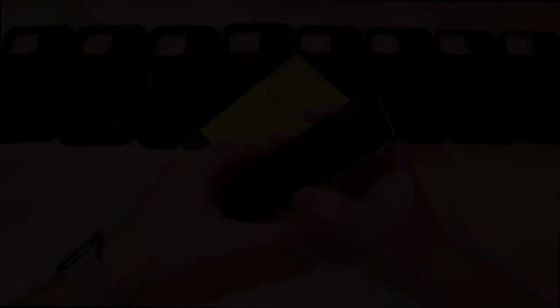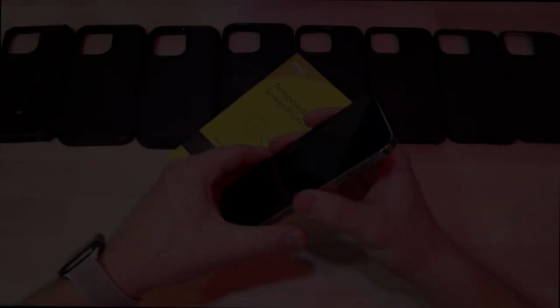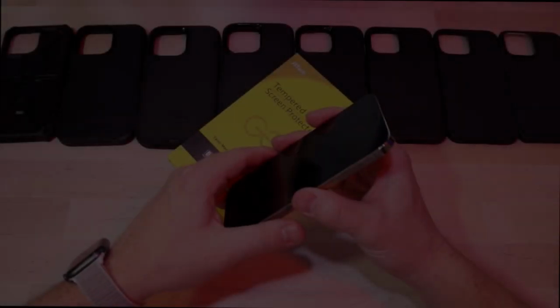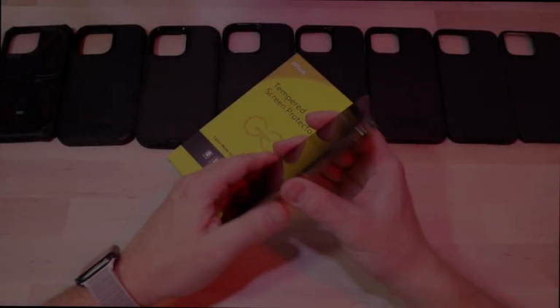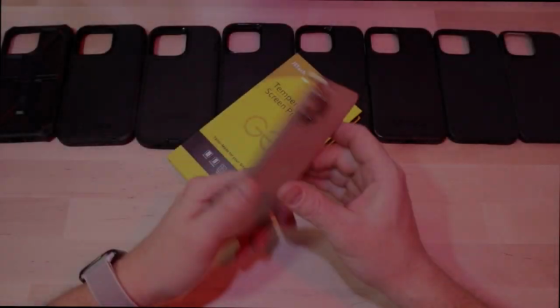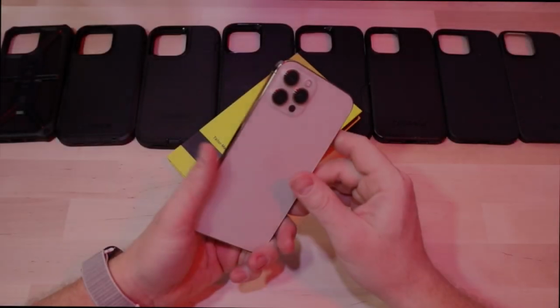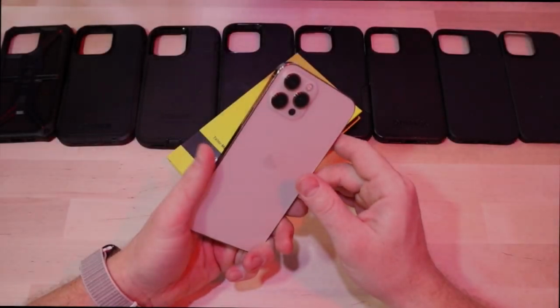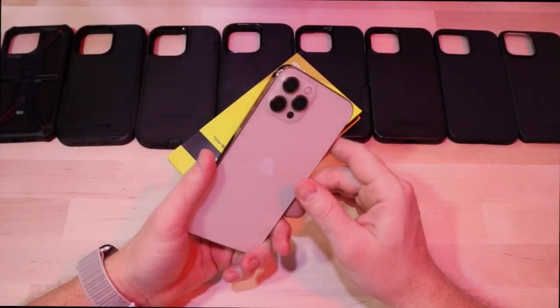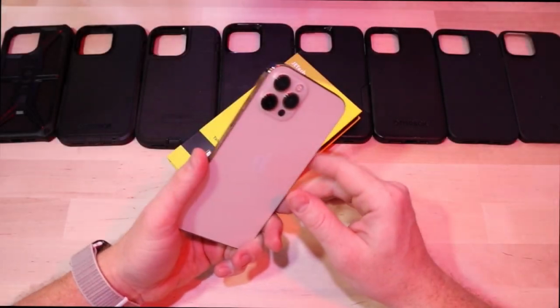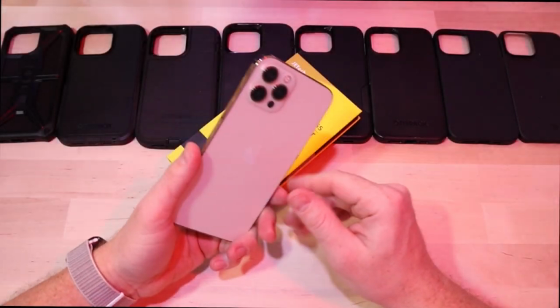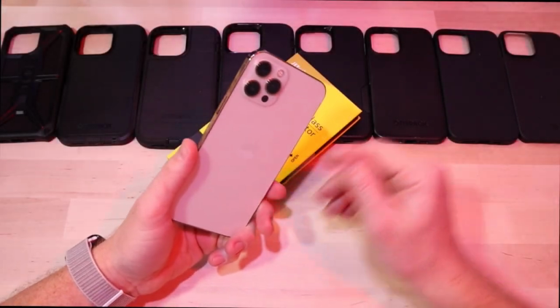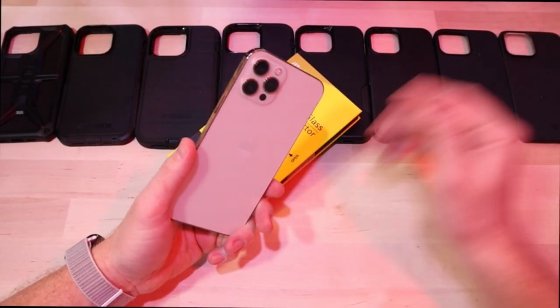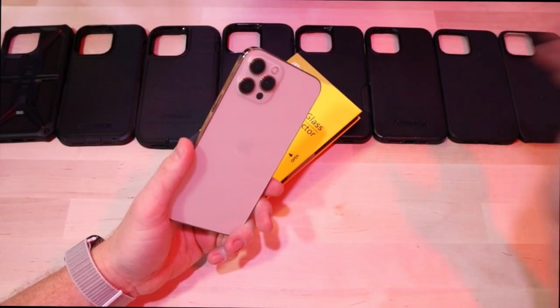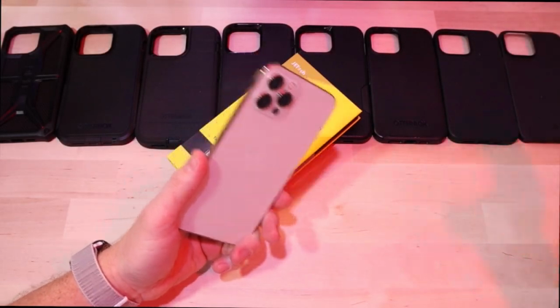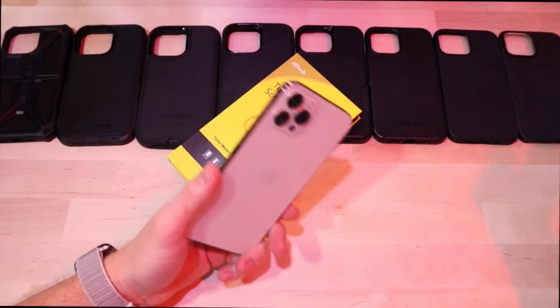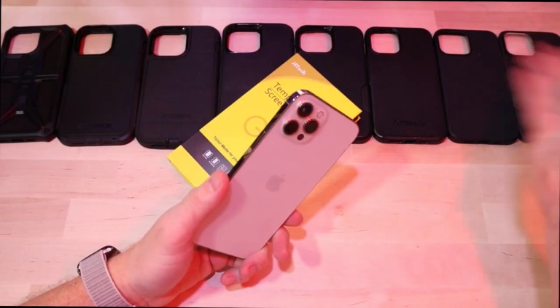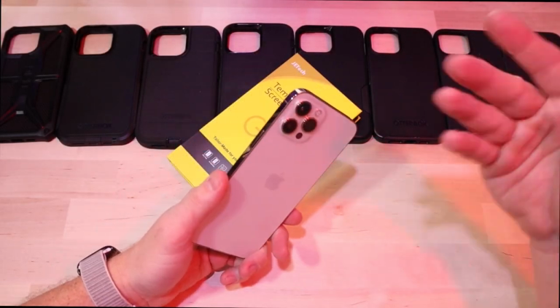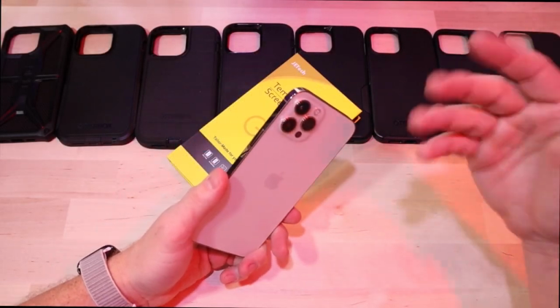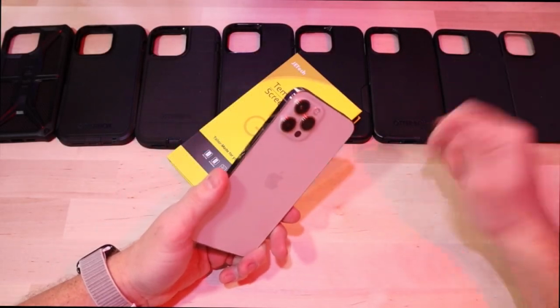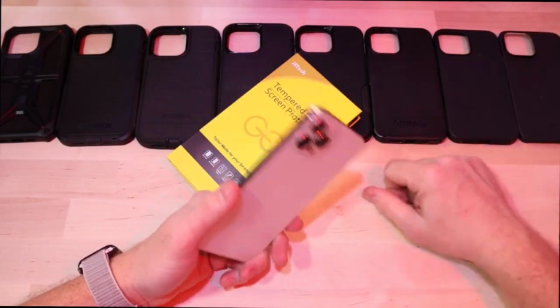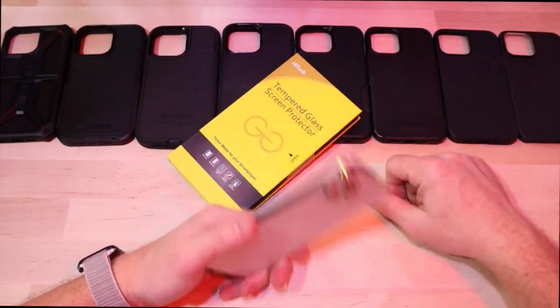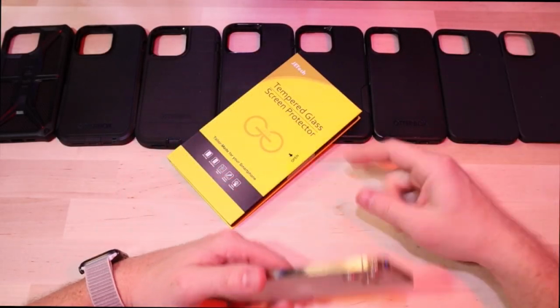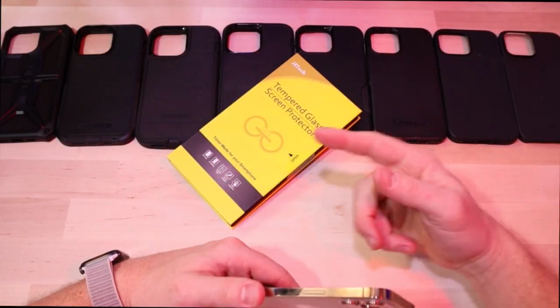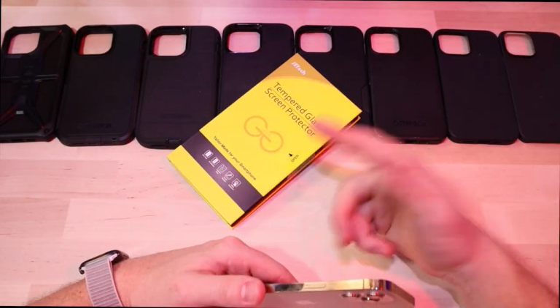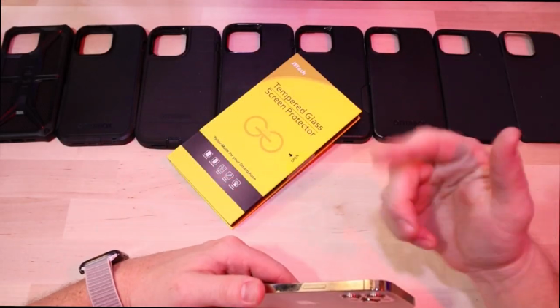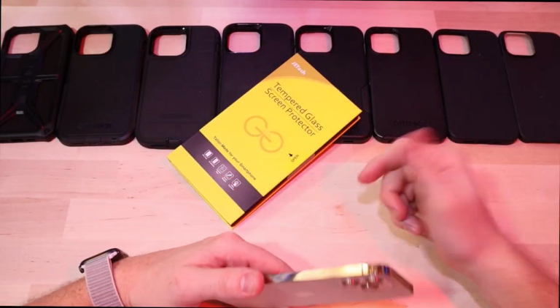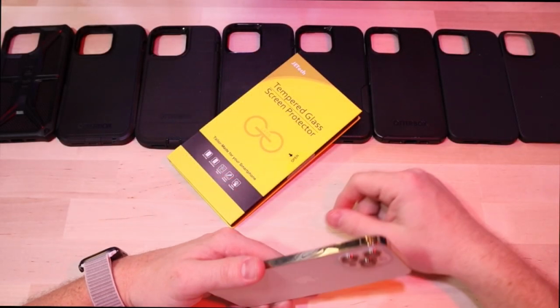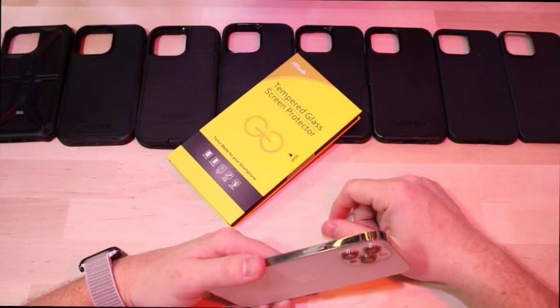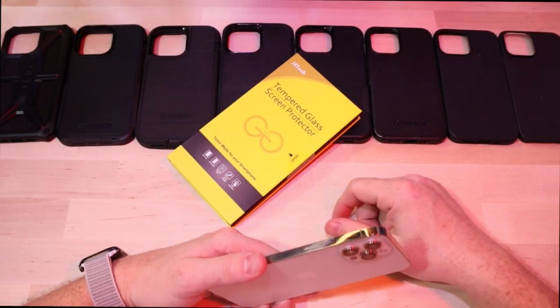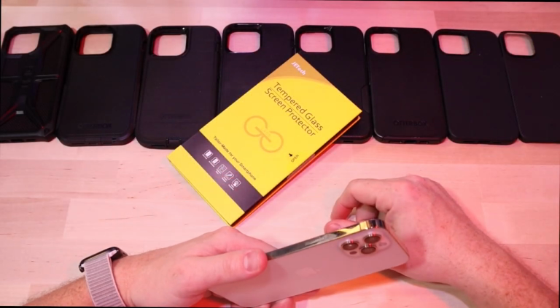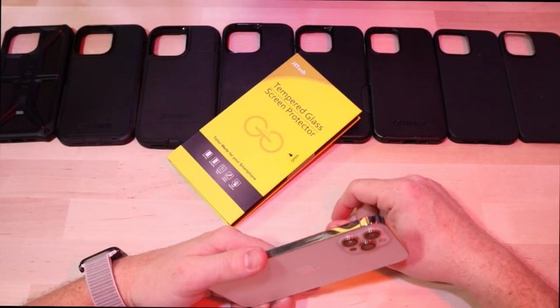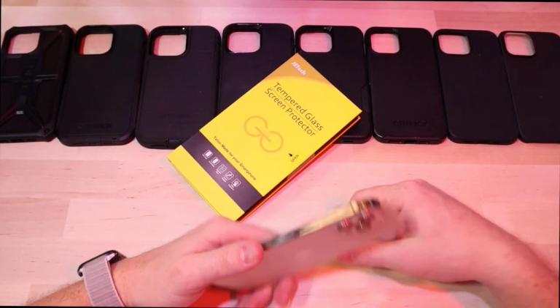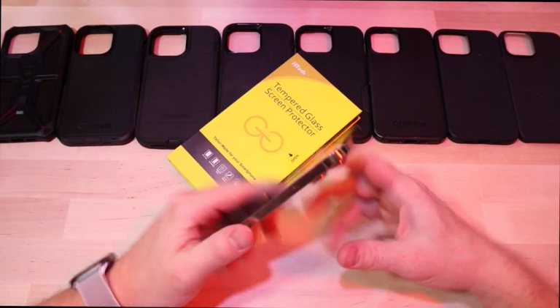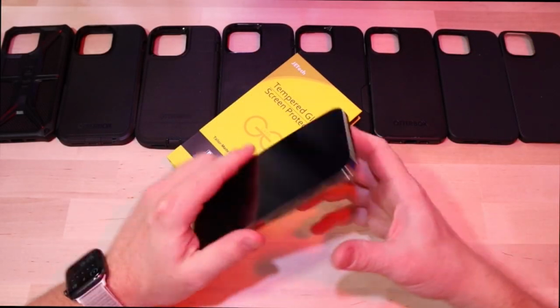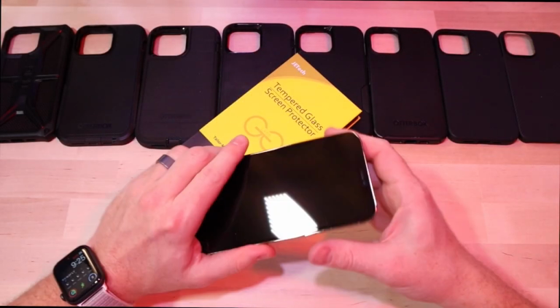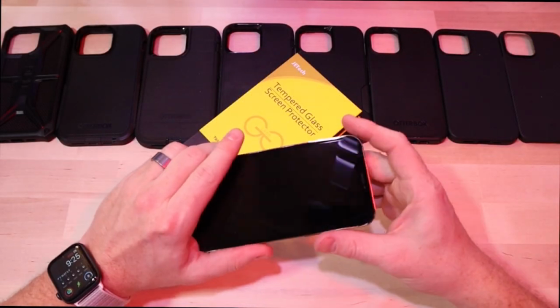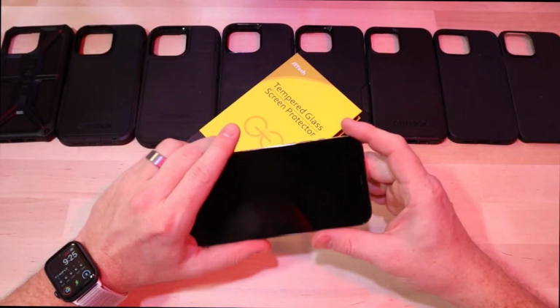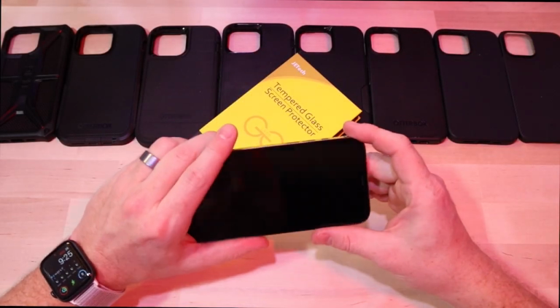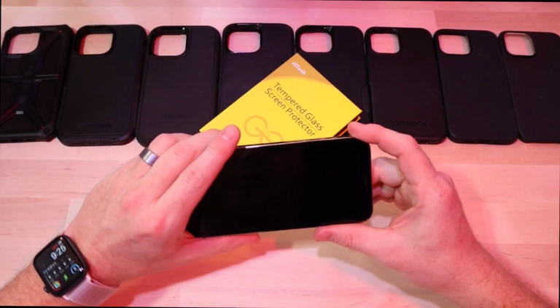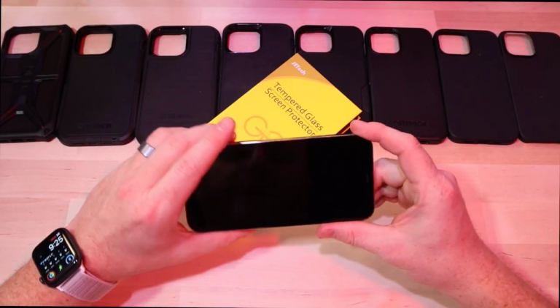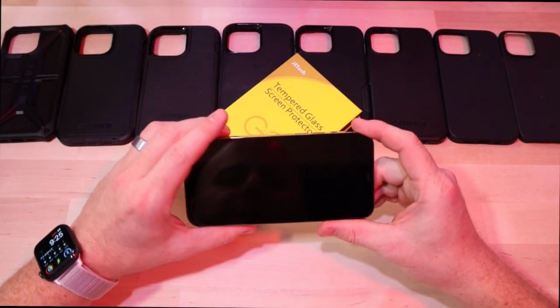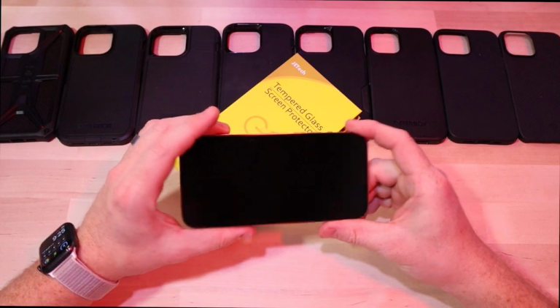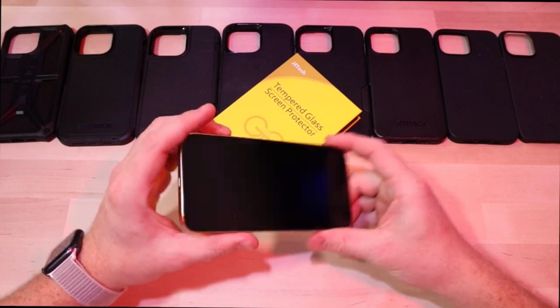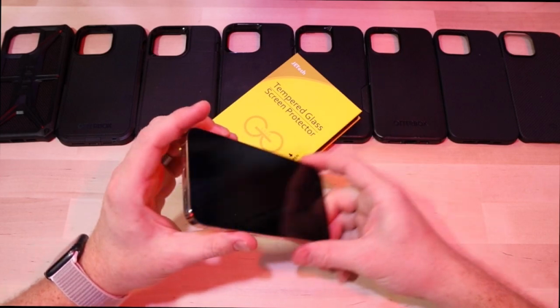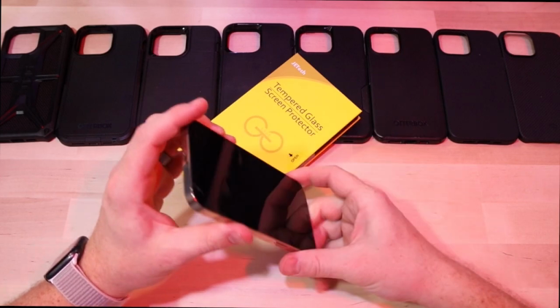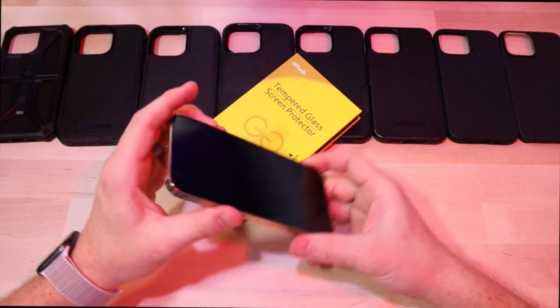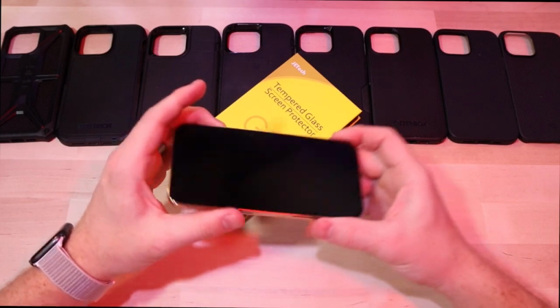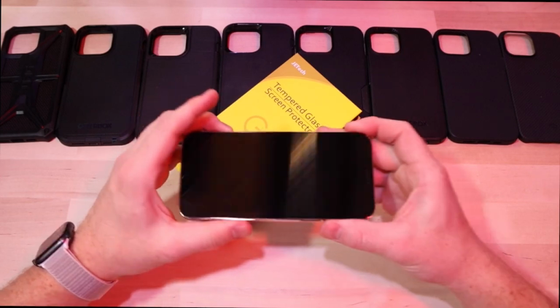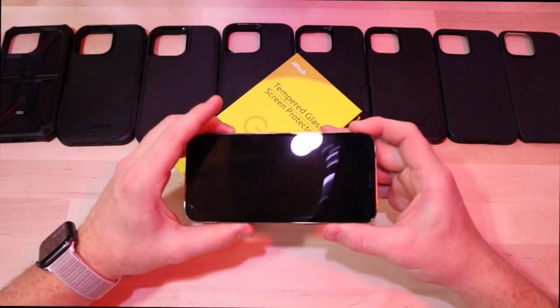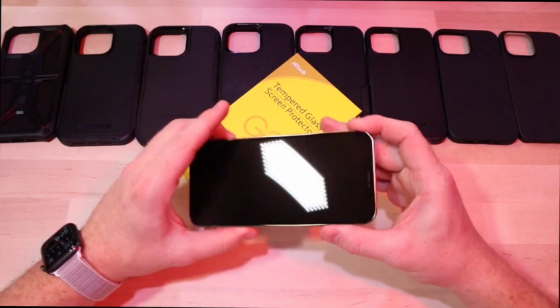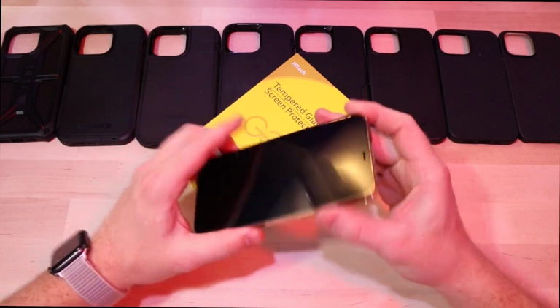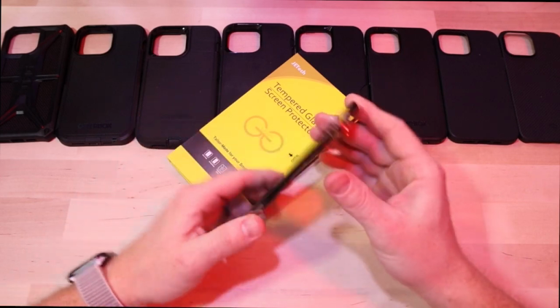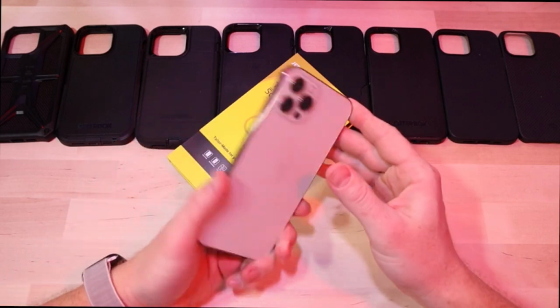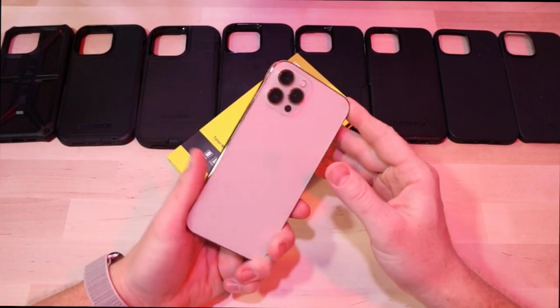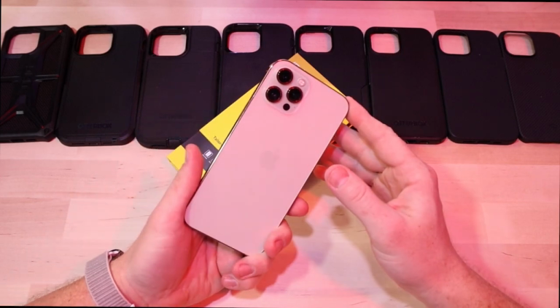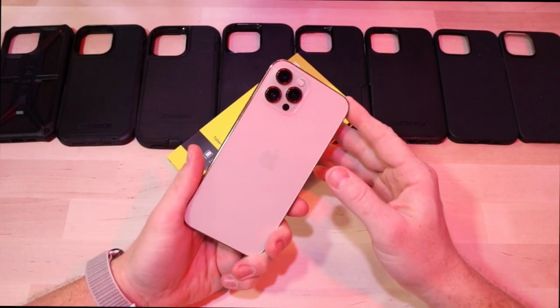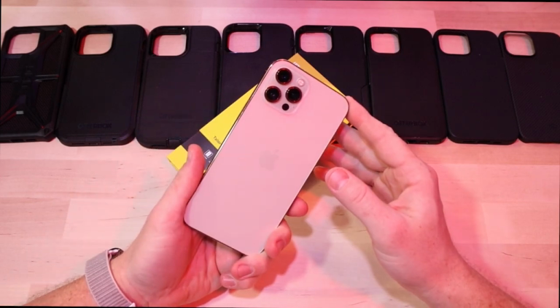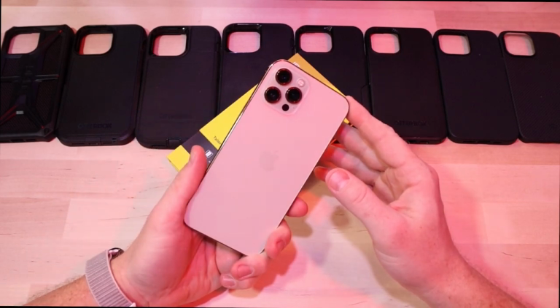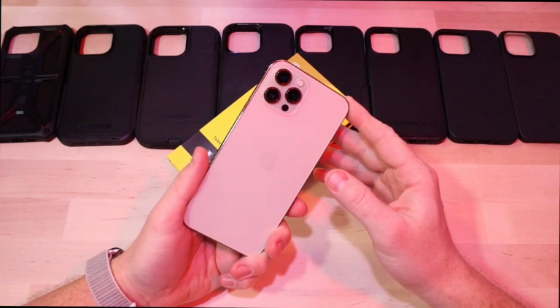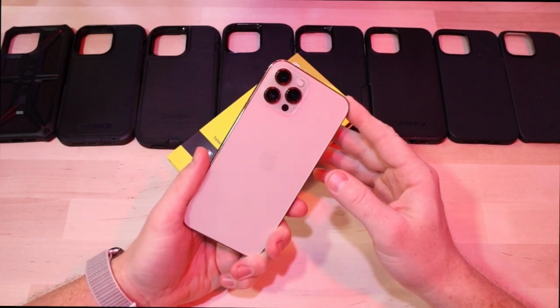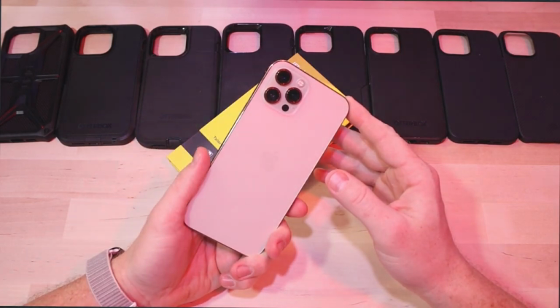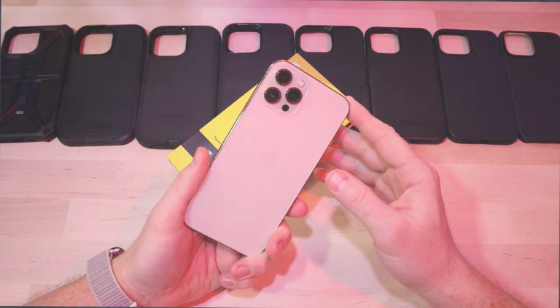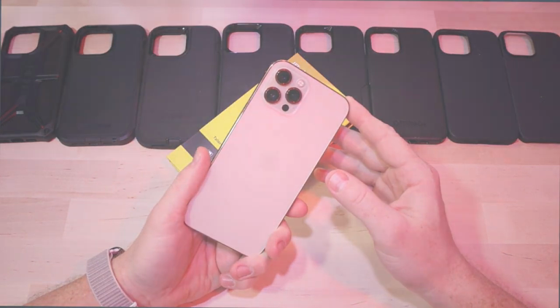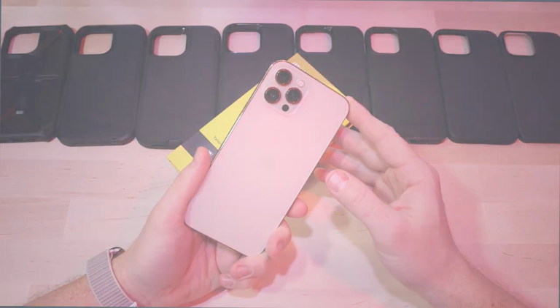What's up everybody, so I've reviewed all these cases and the screen protector — I'm going to try them all out on my wife's 12 Pro. Let's check it out.